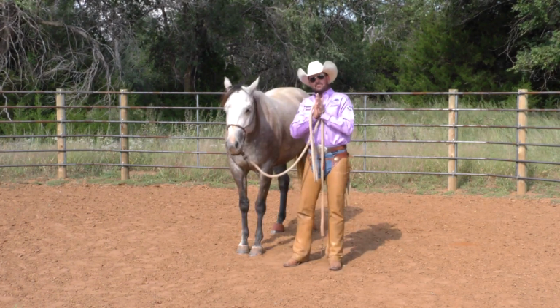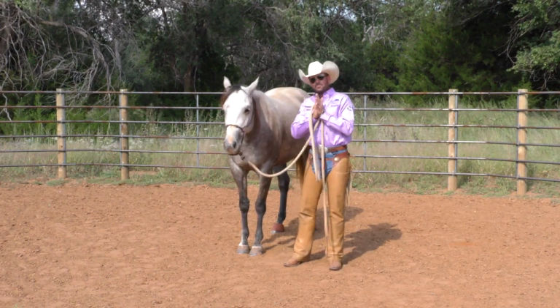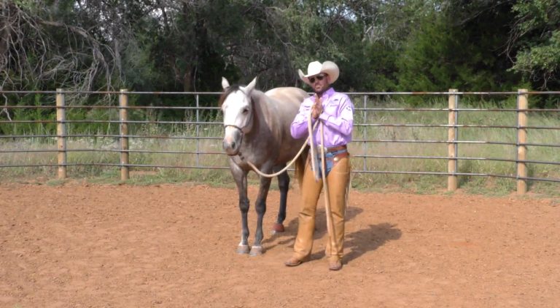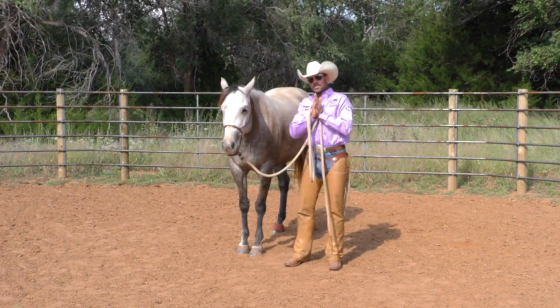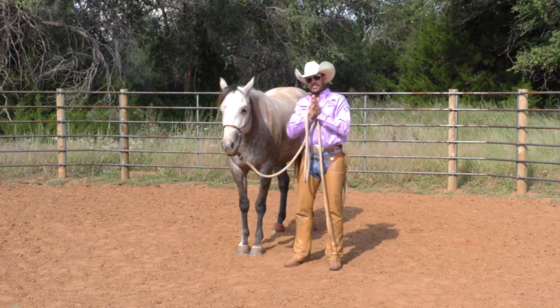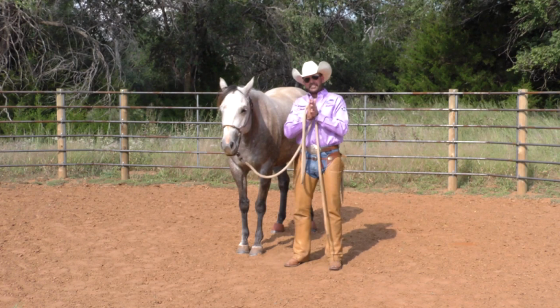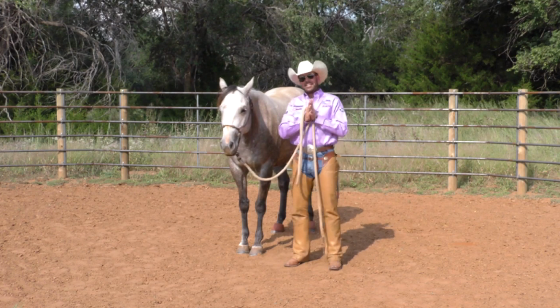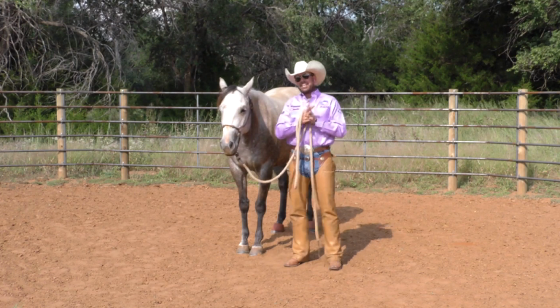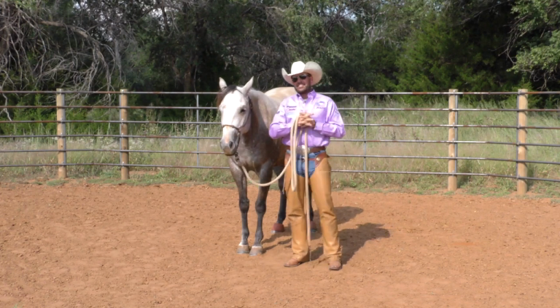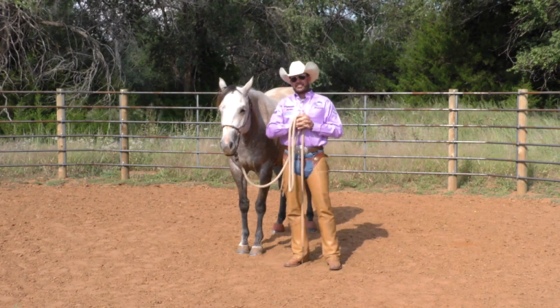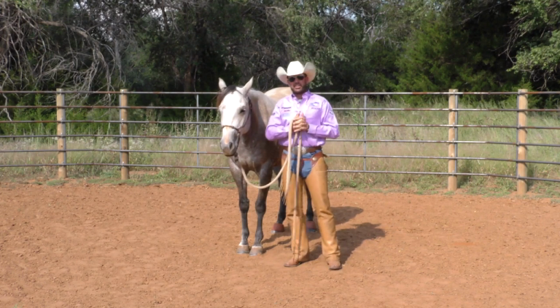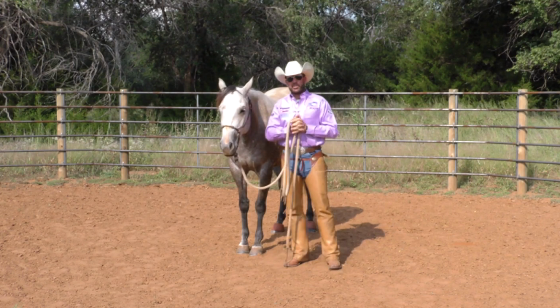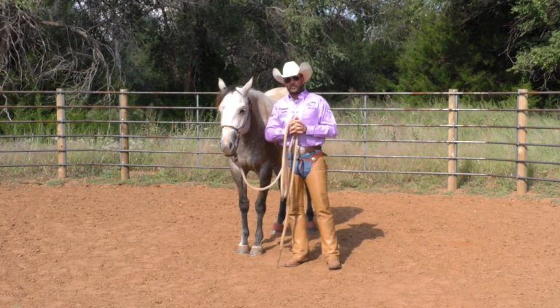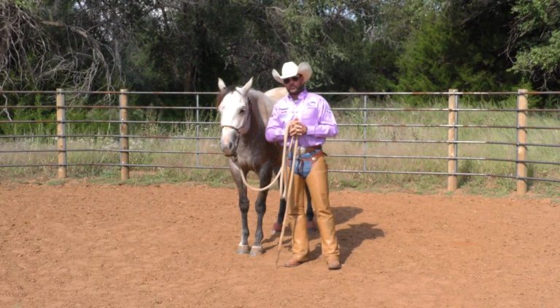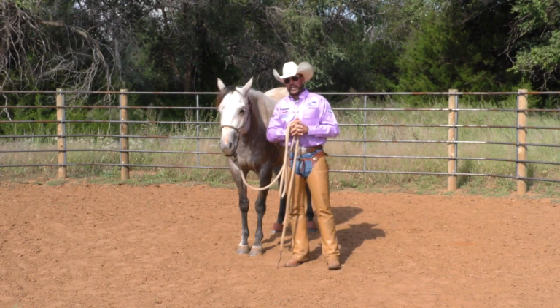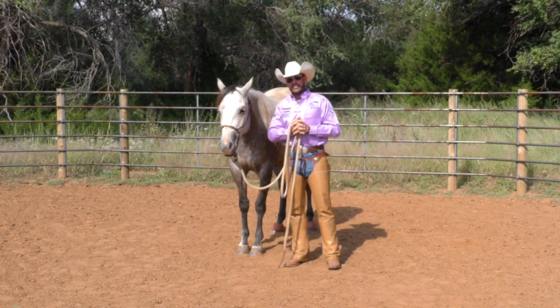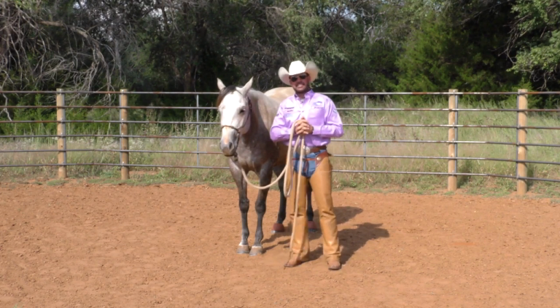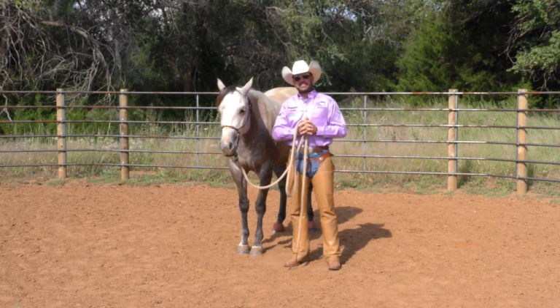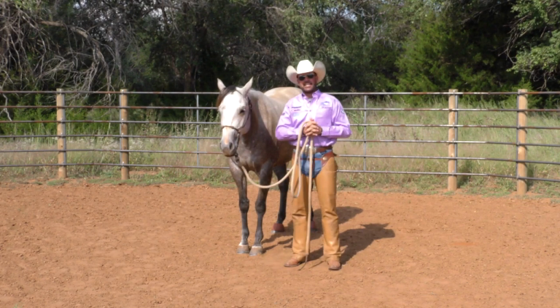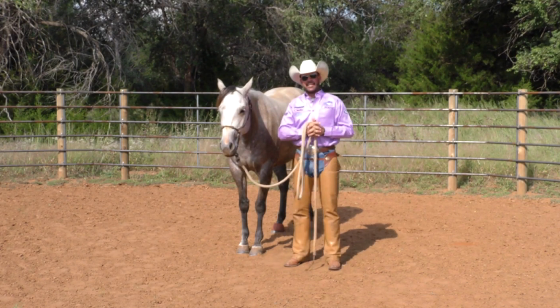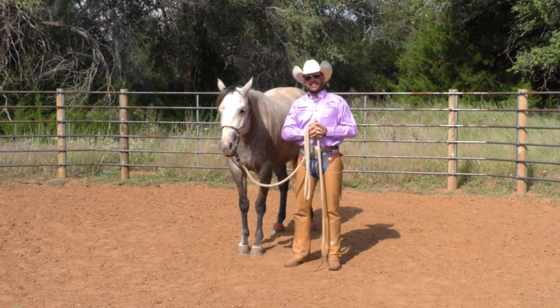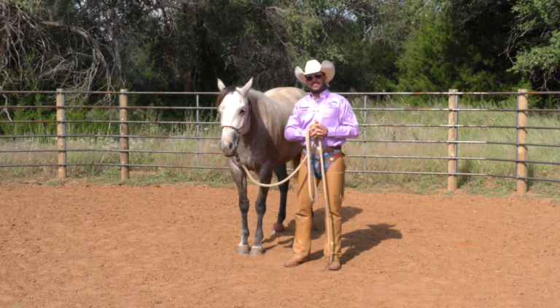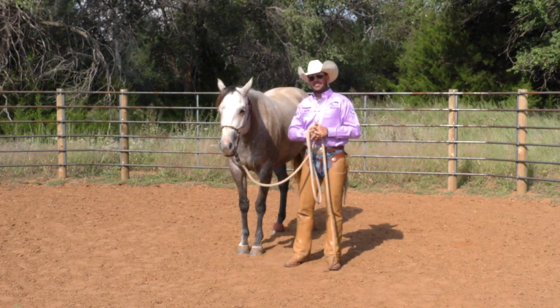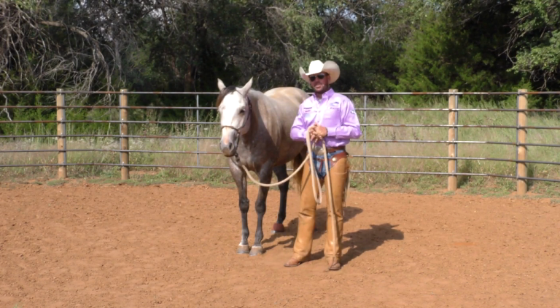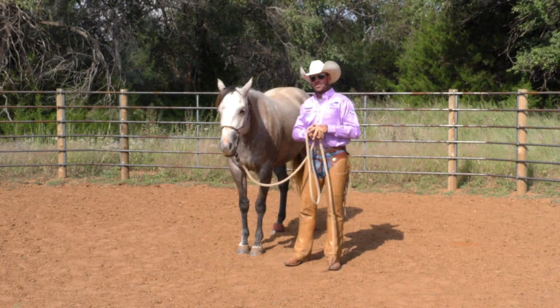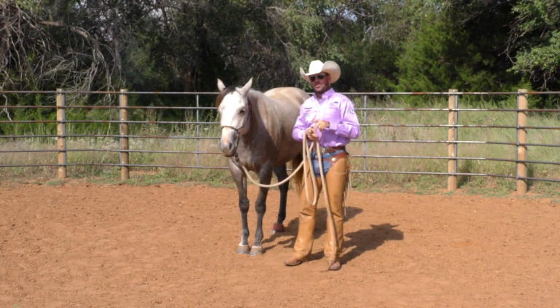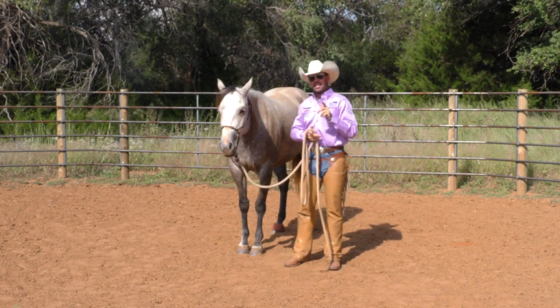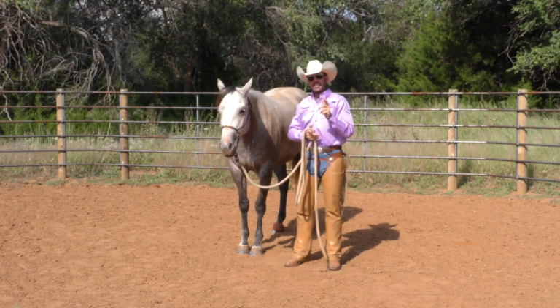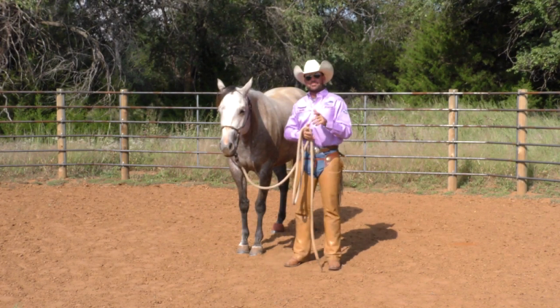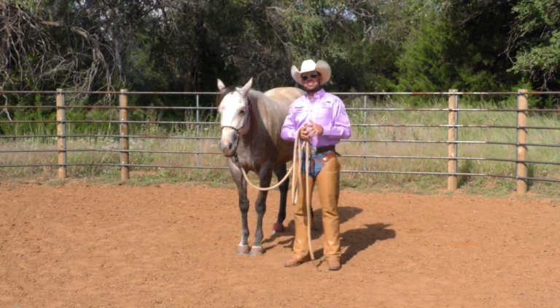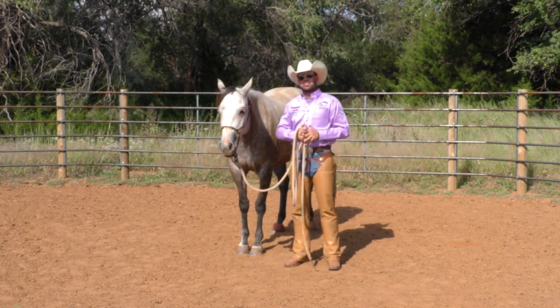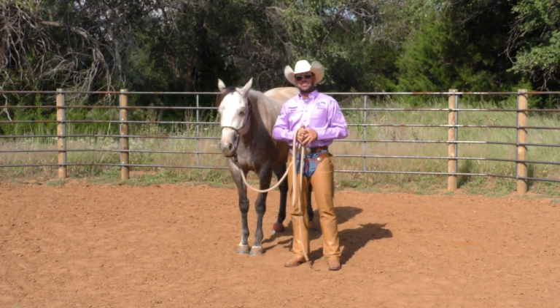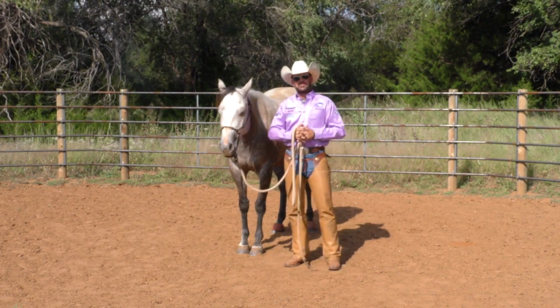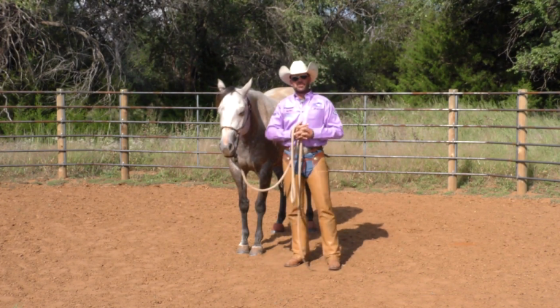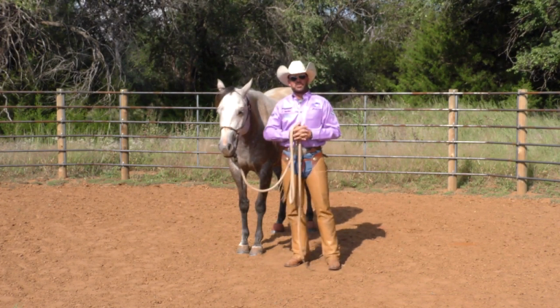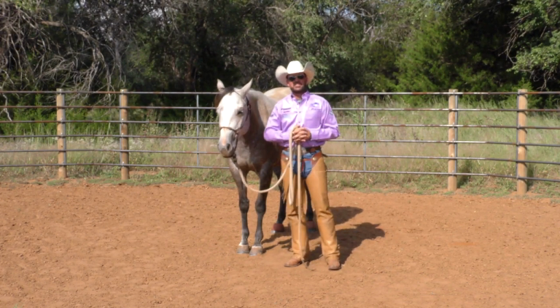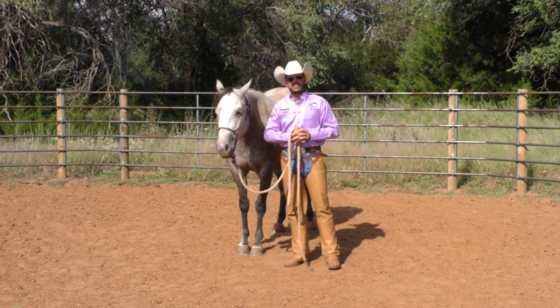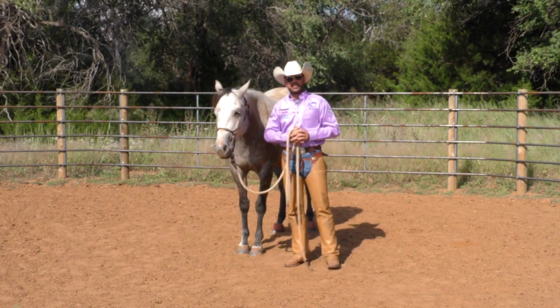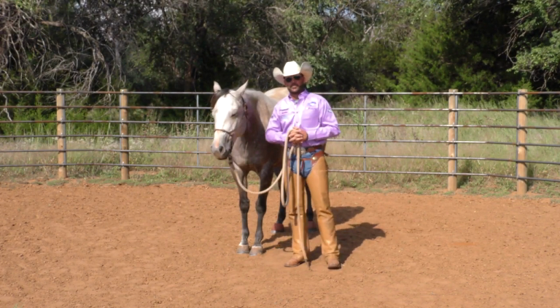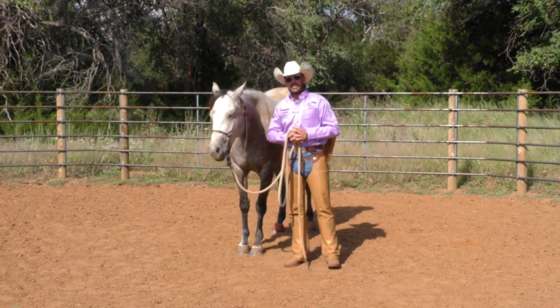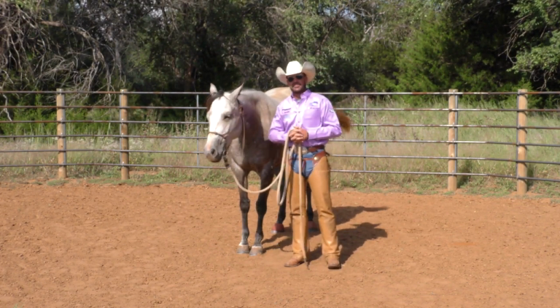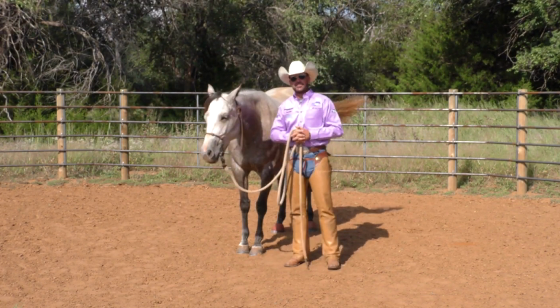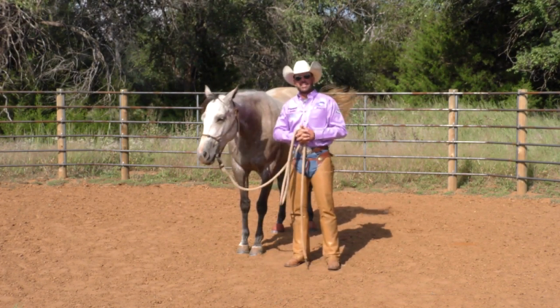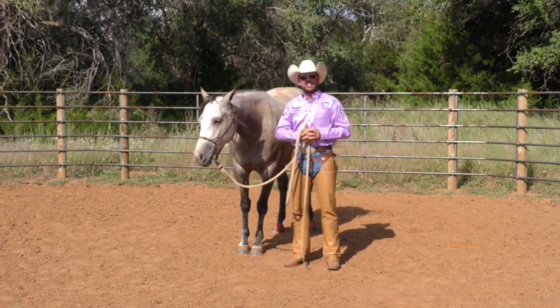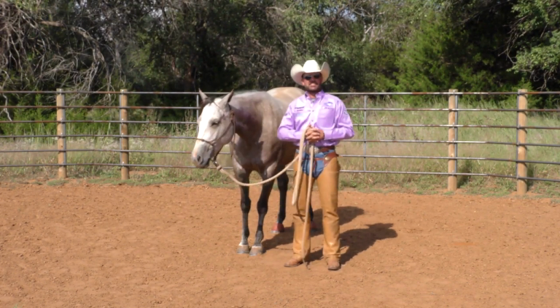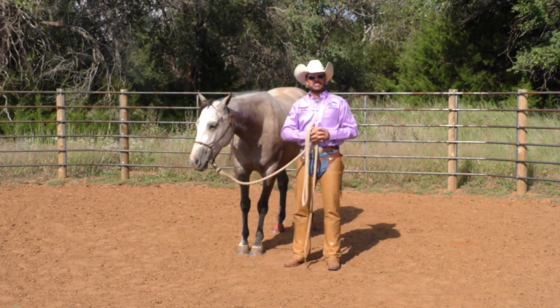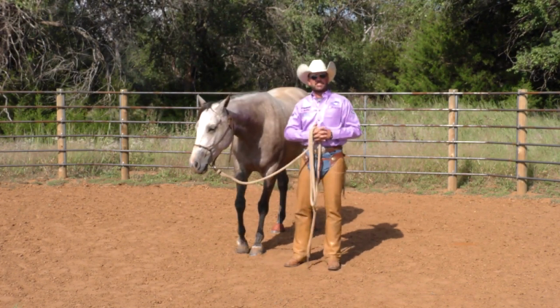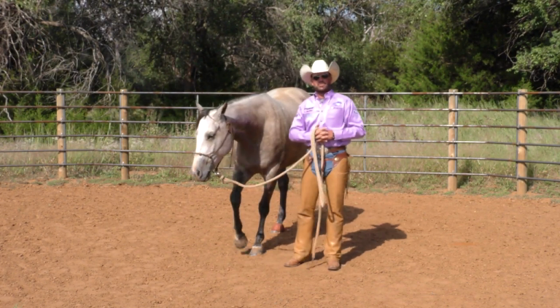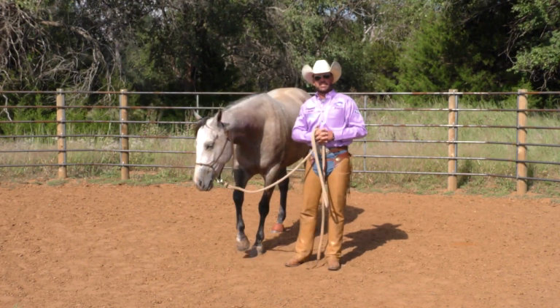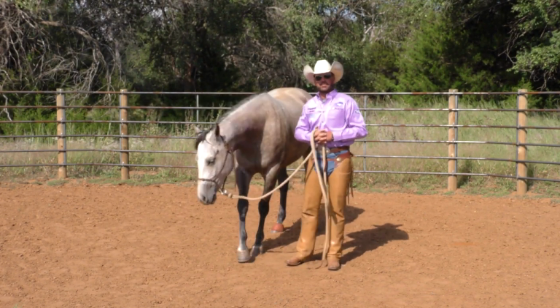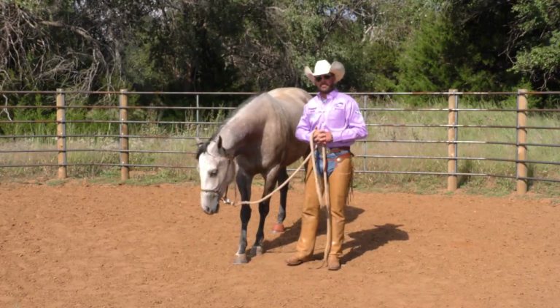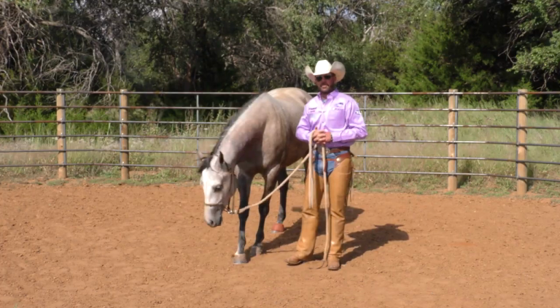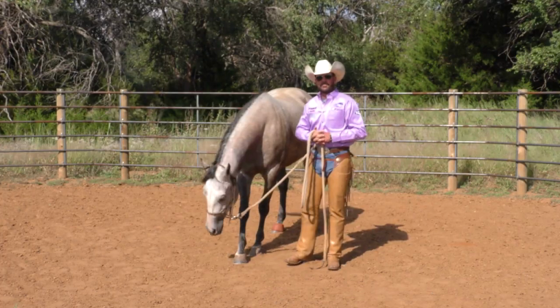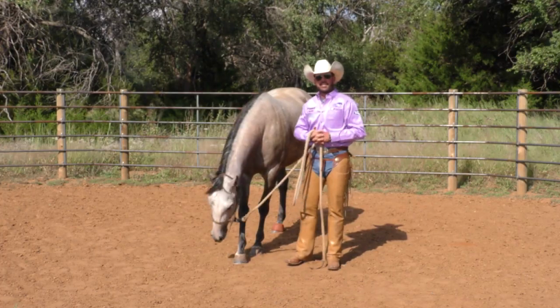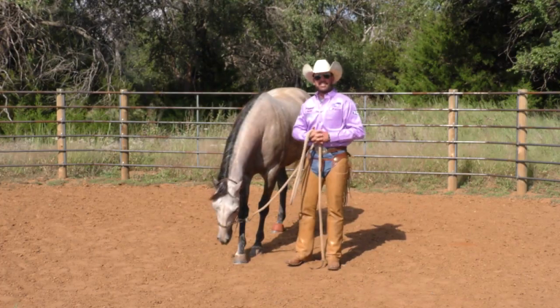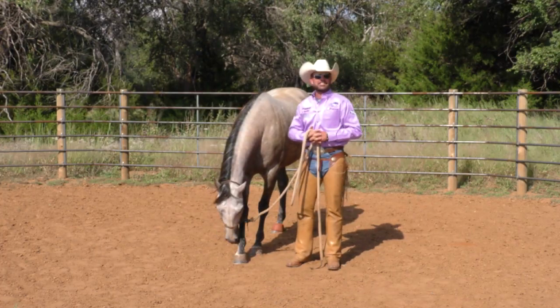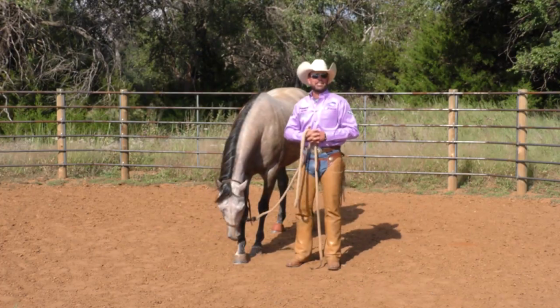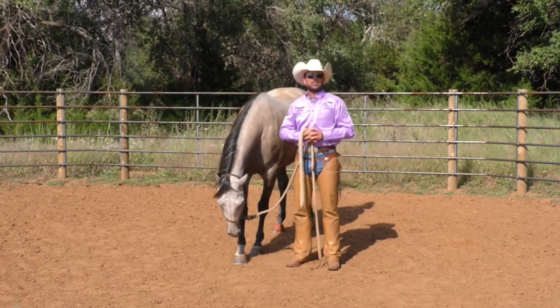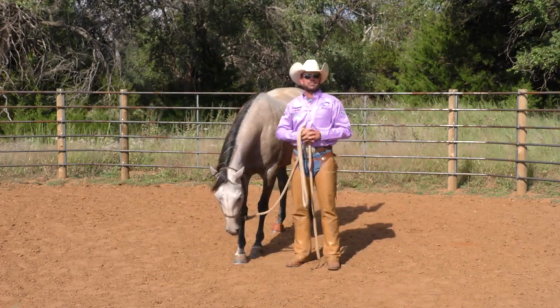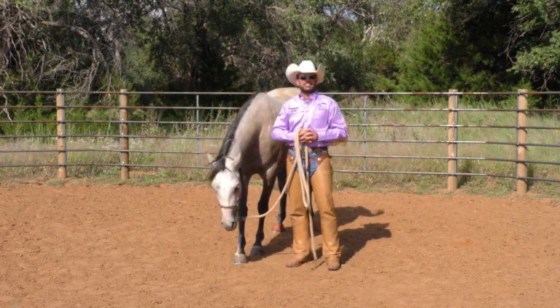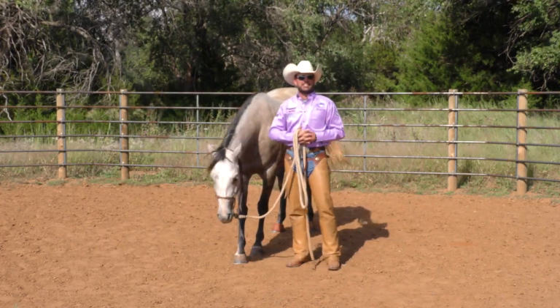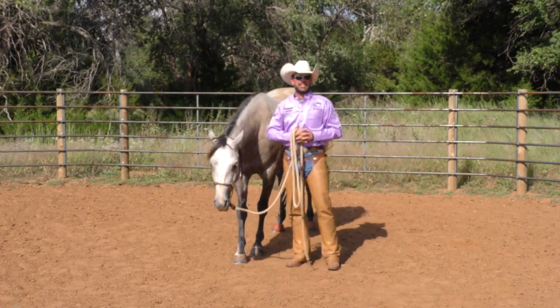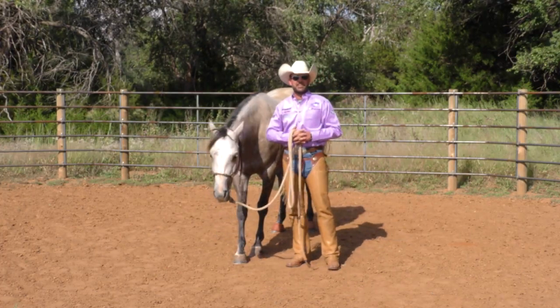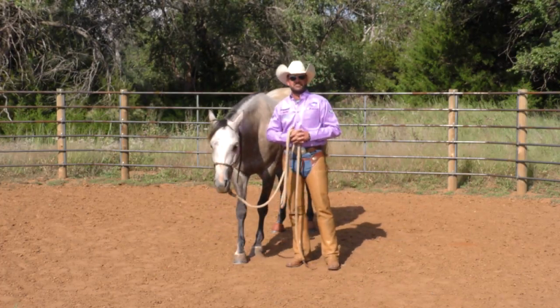We just got this colt ready to saddle, so be sure and join us next week so you guys can see what kind of bronc ride Jacob gets to have.